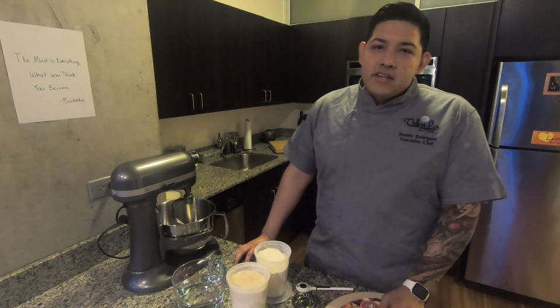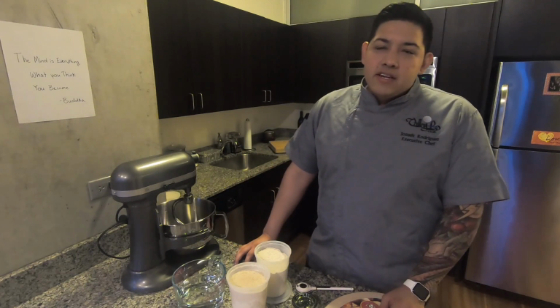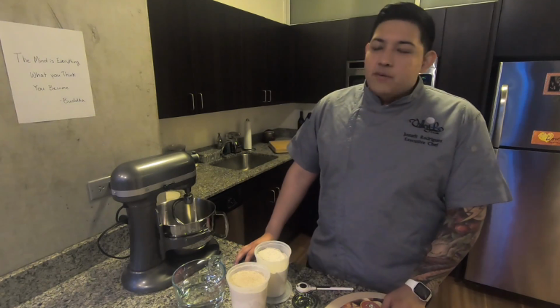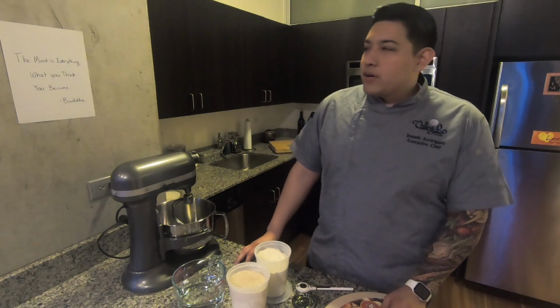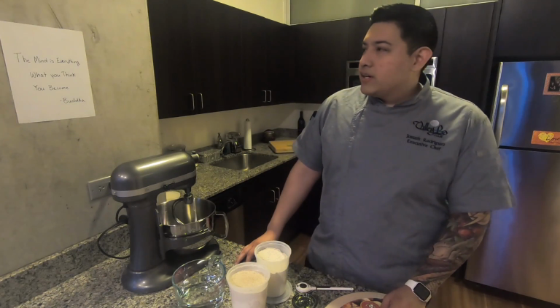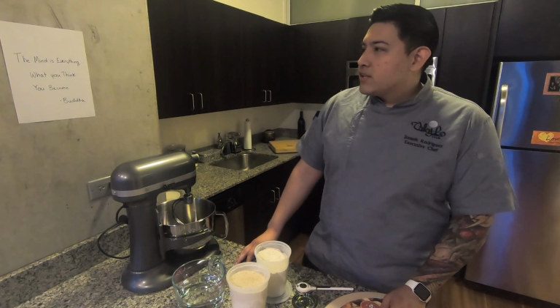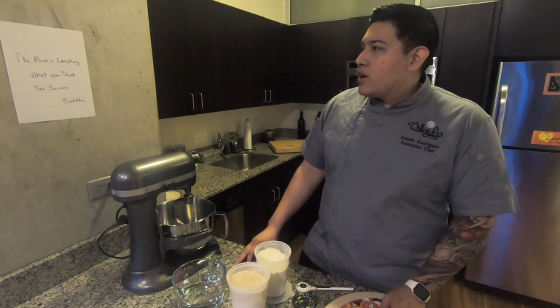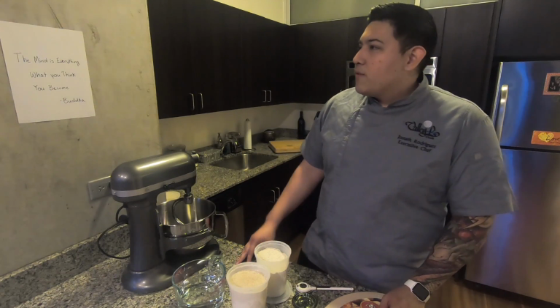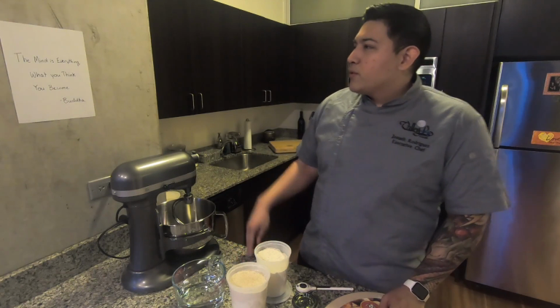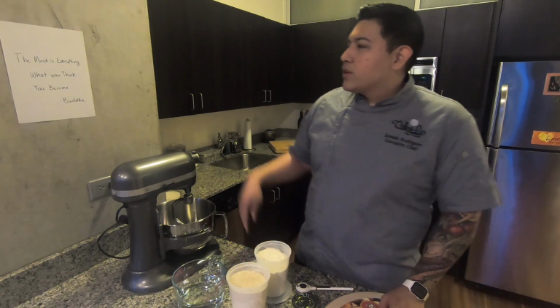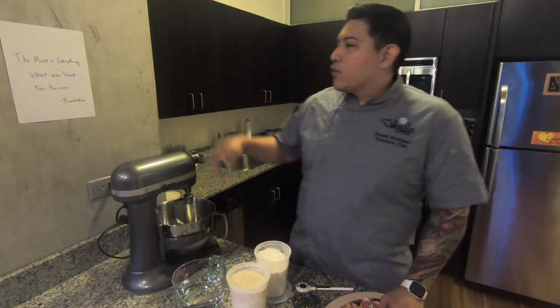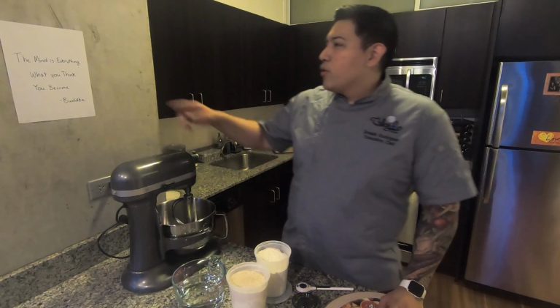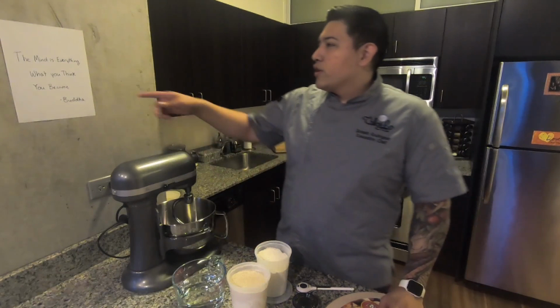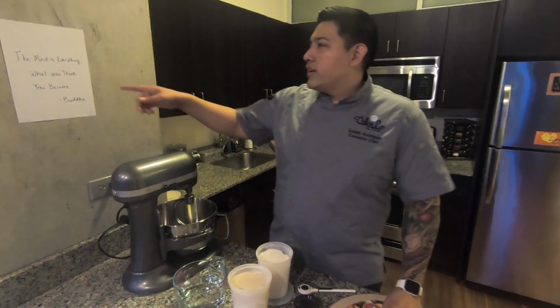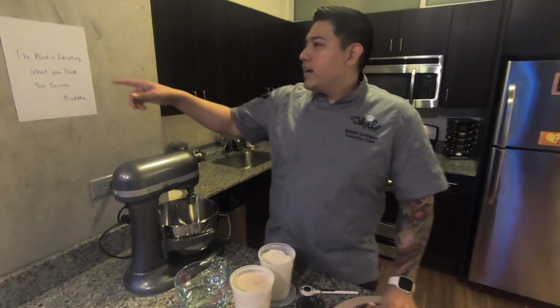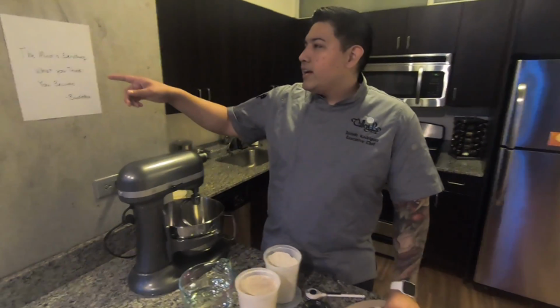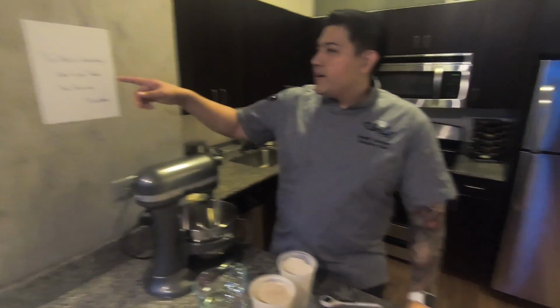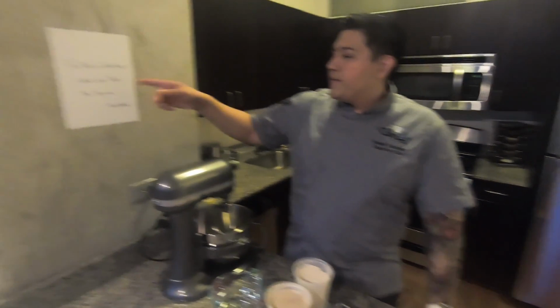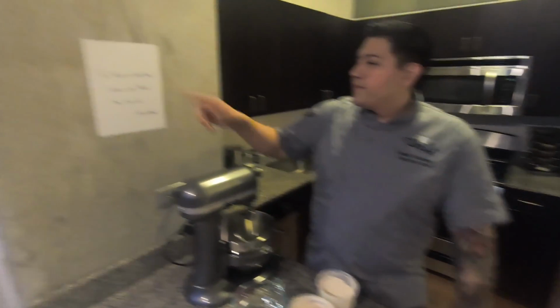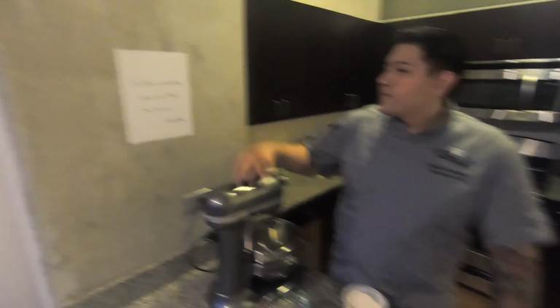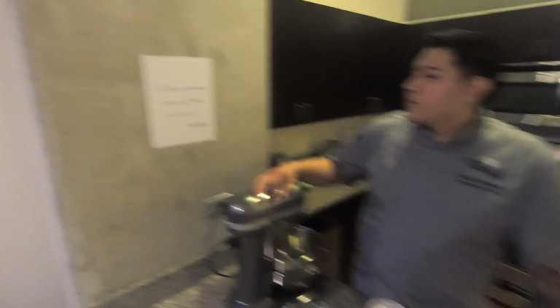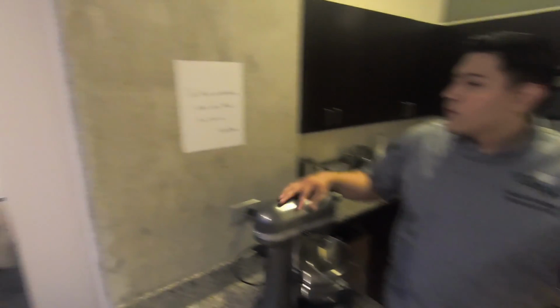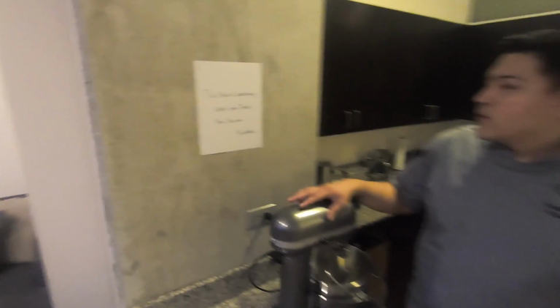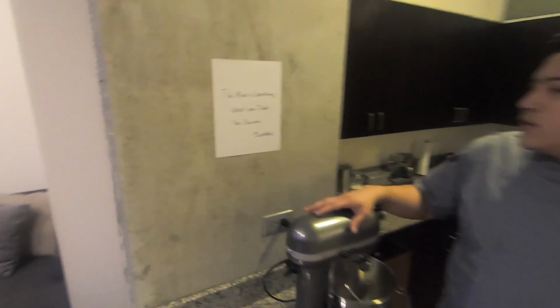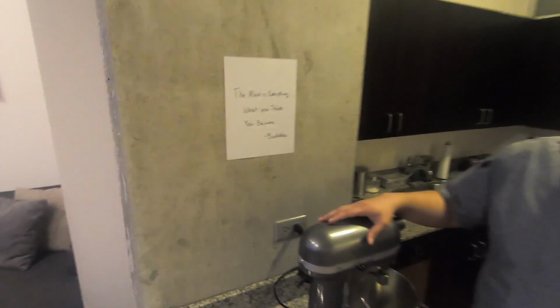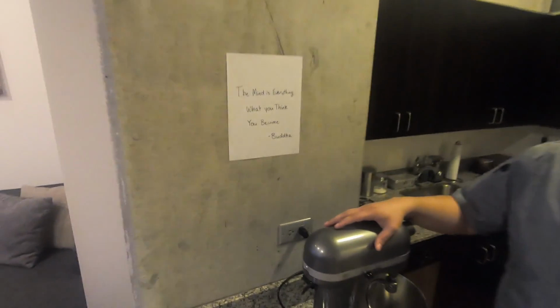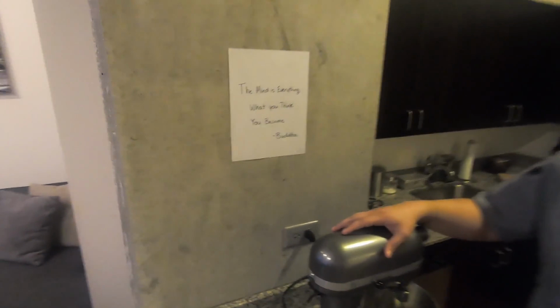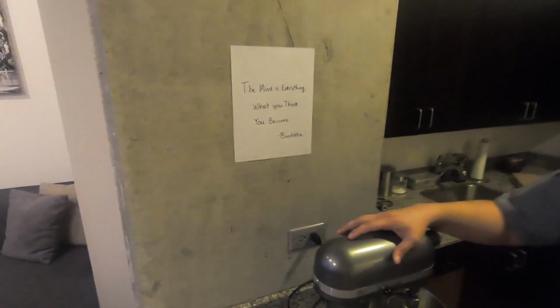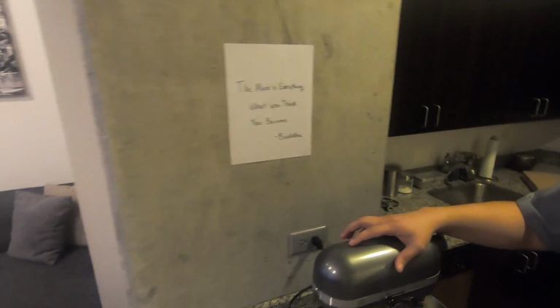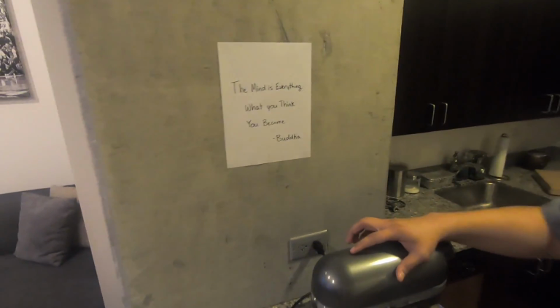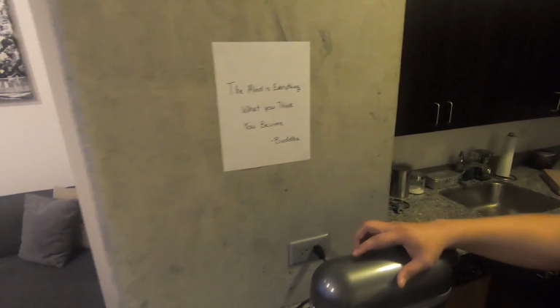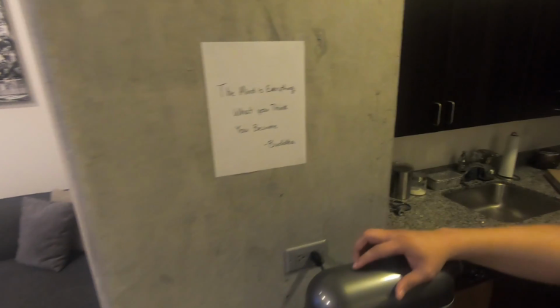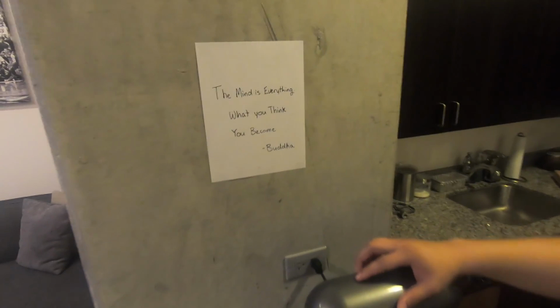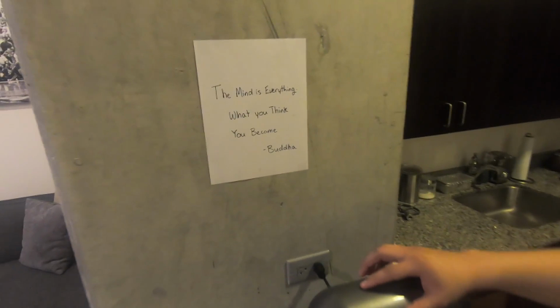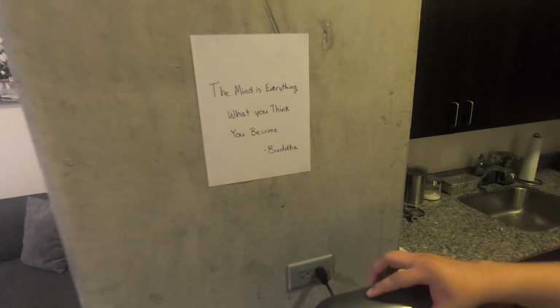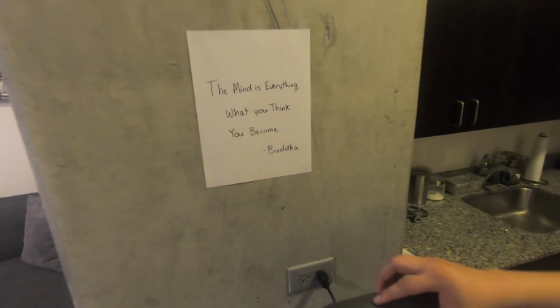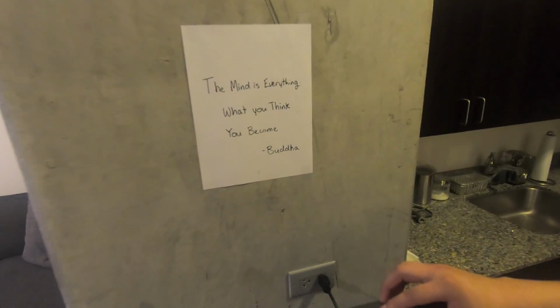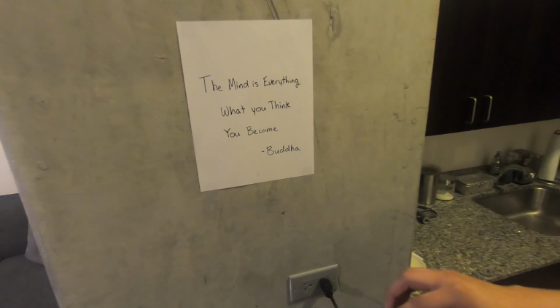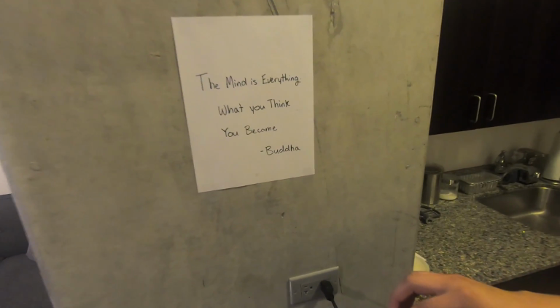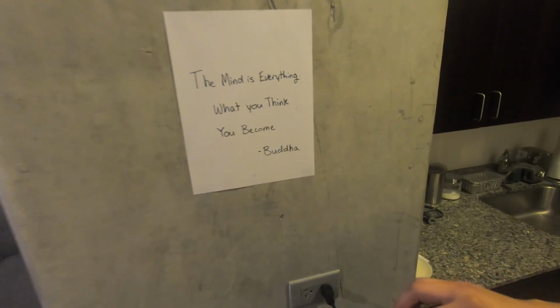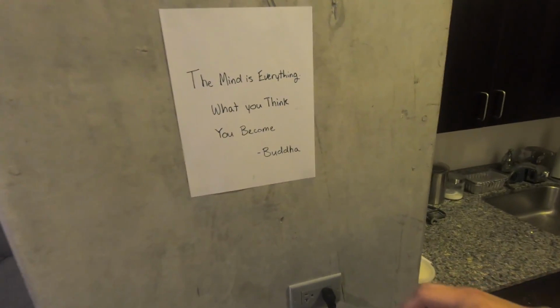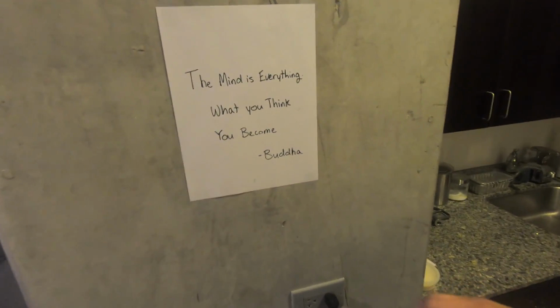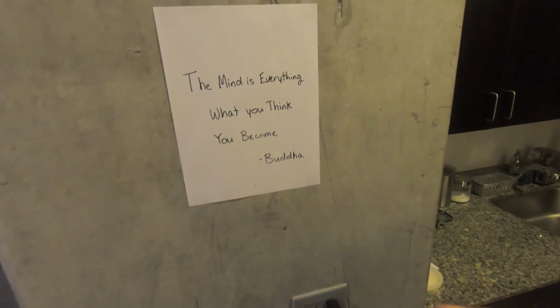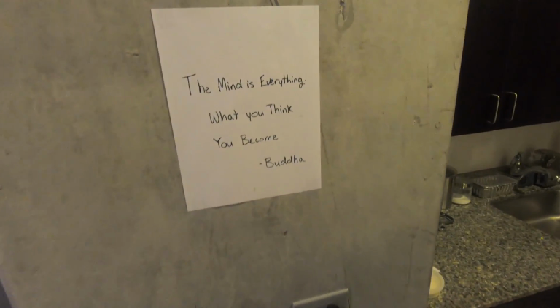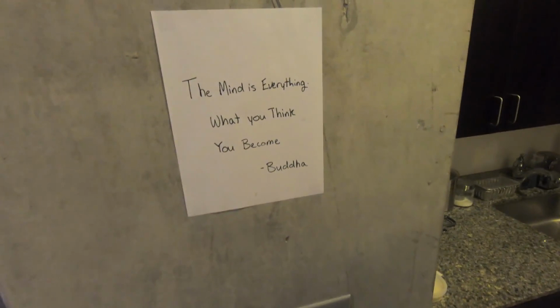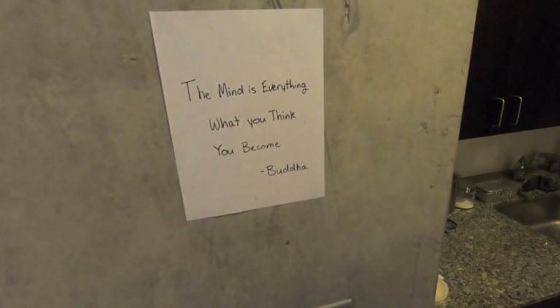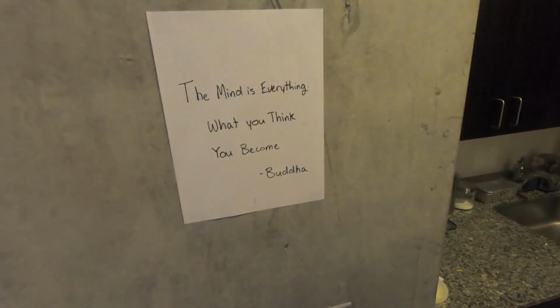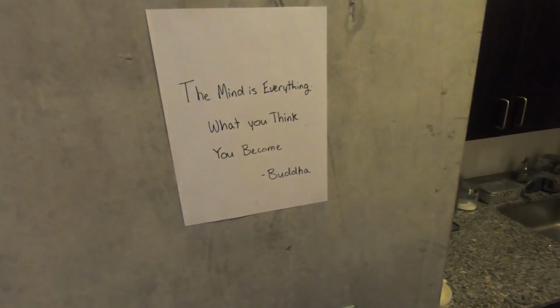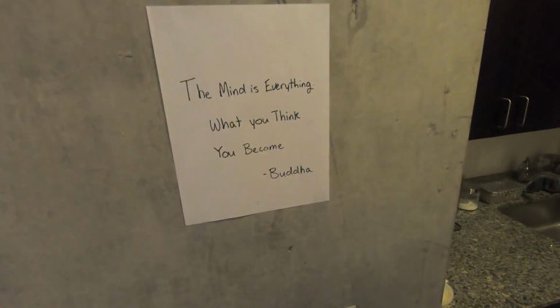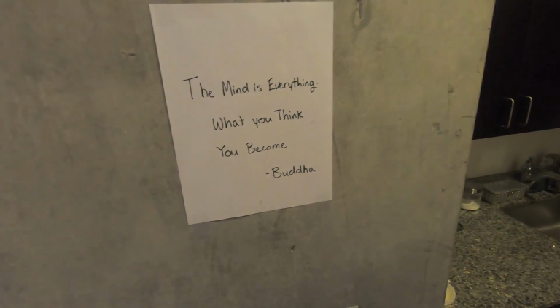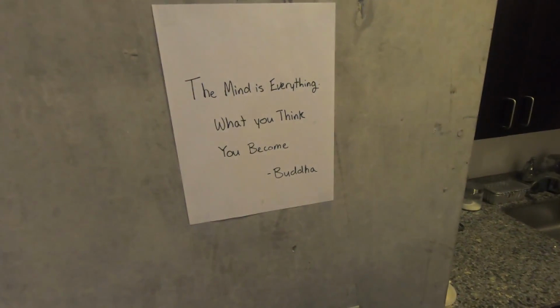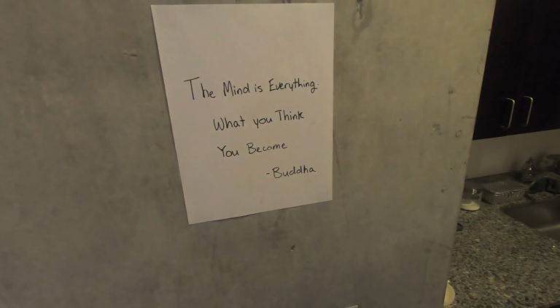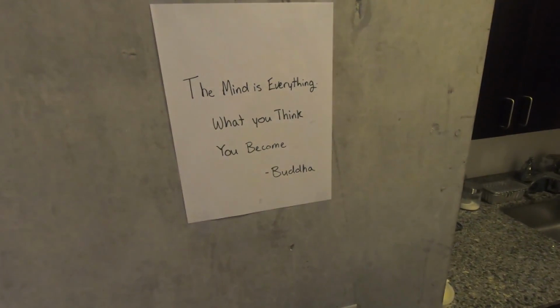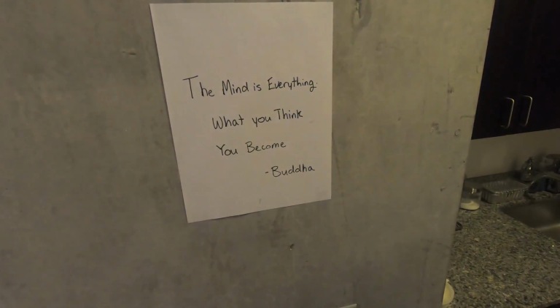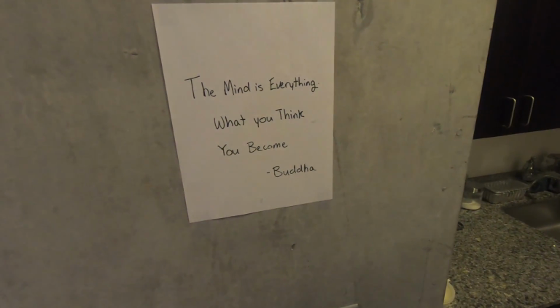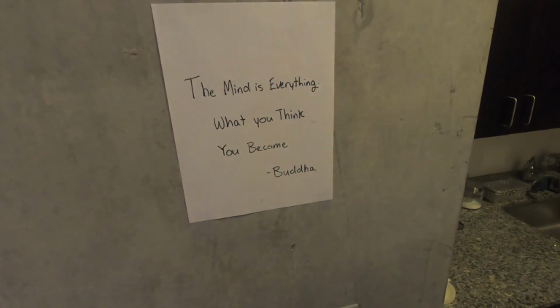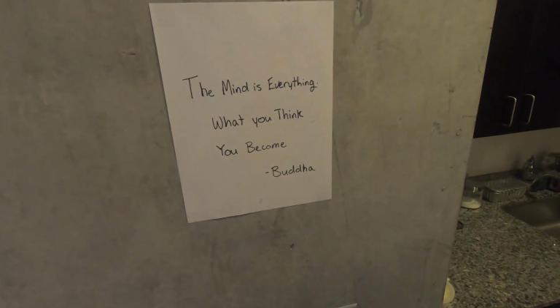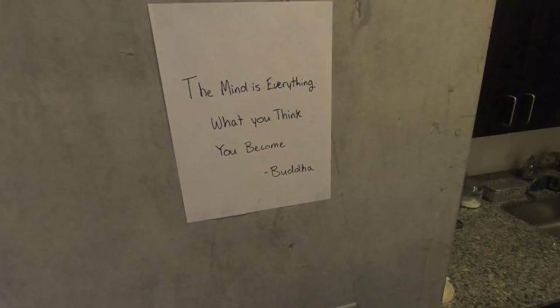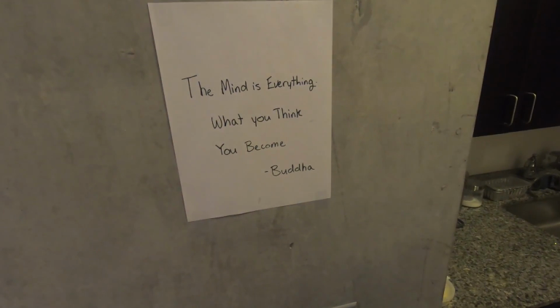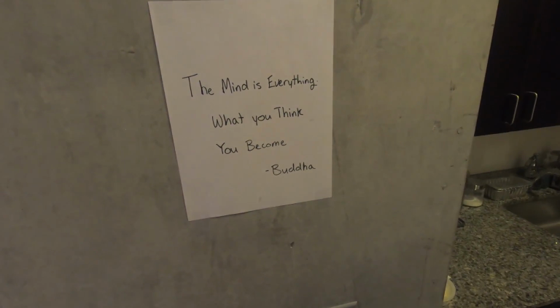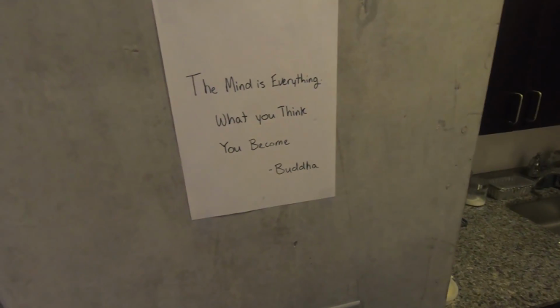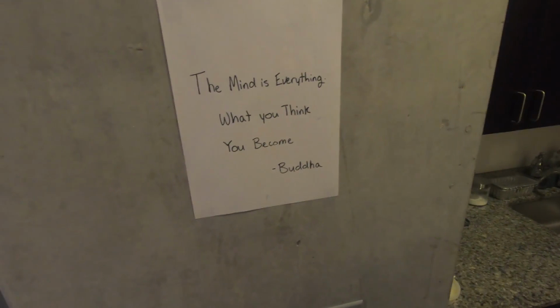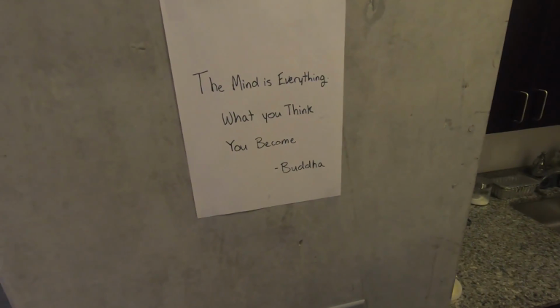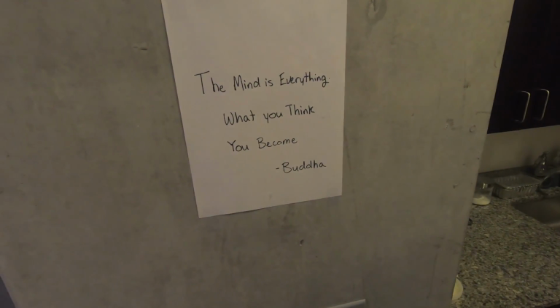We're going to start off with our quote of the day: 'The mind is everything — what you think, you become.' From Buddha.